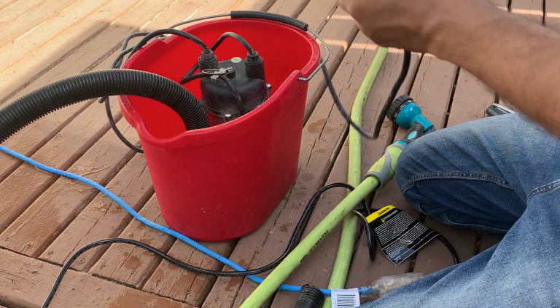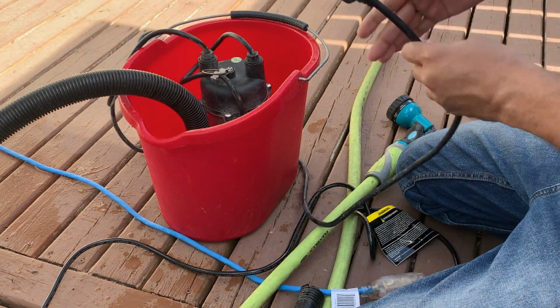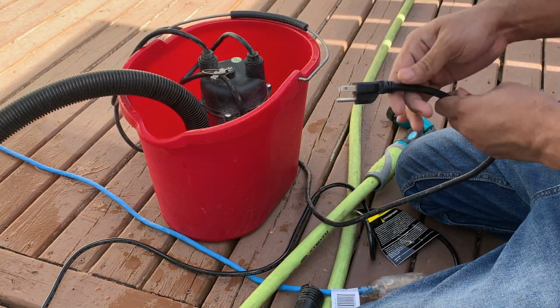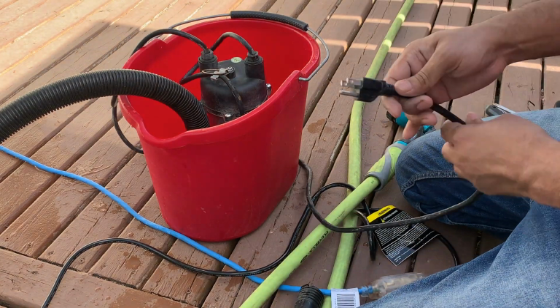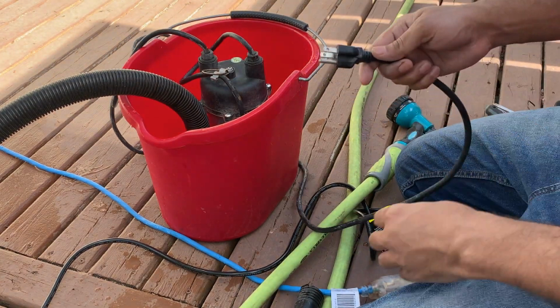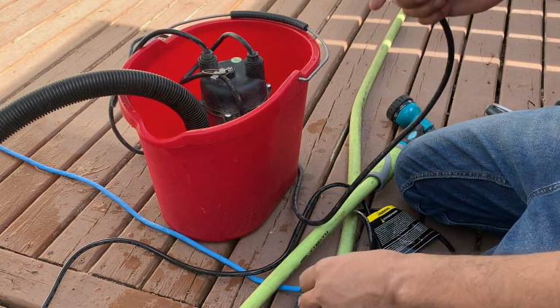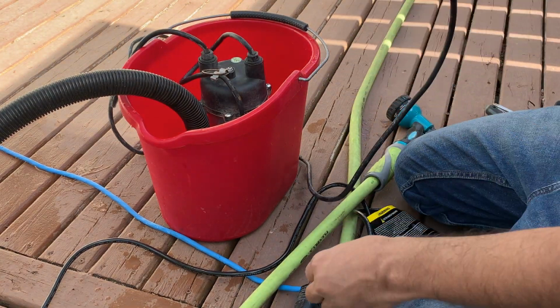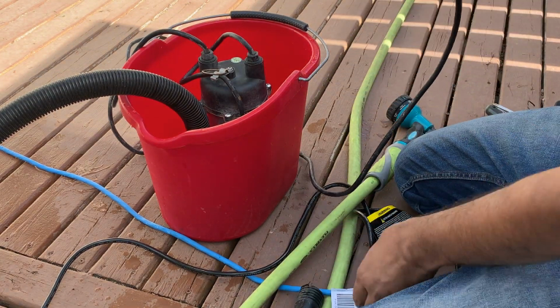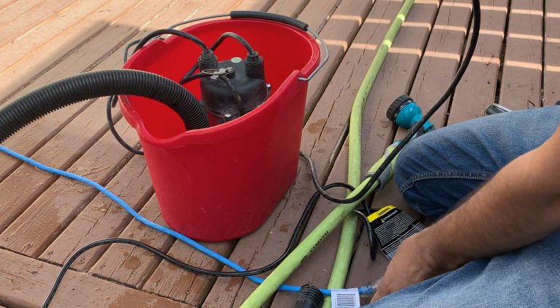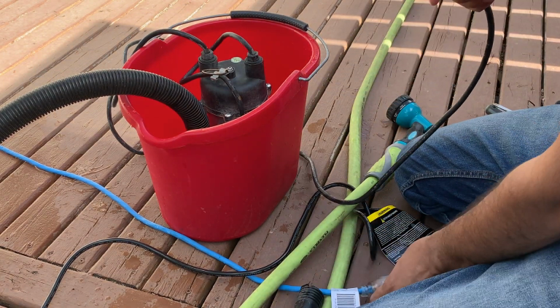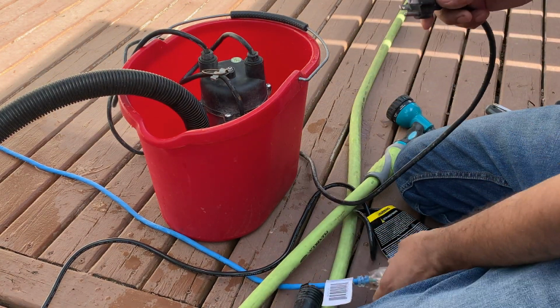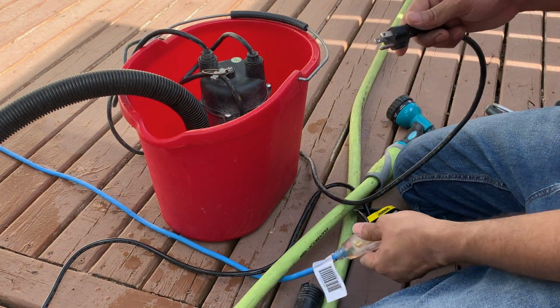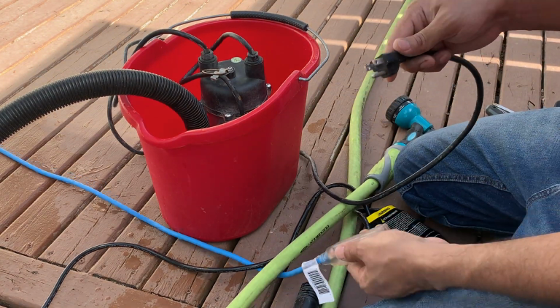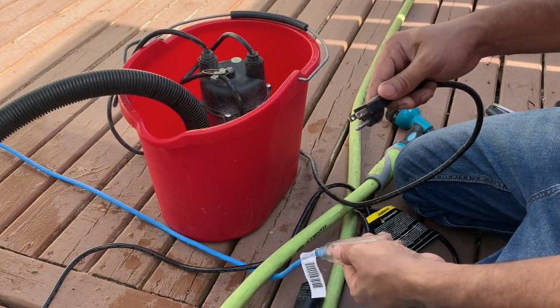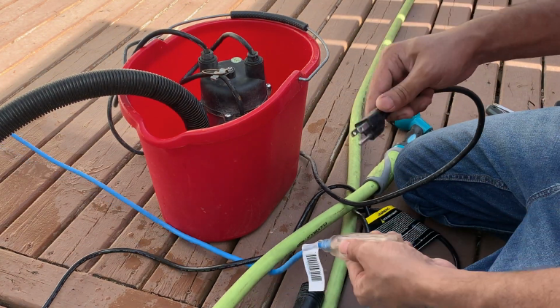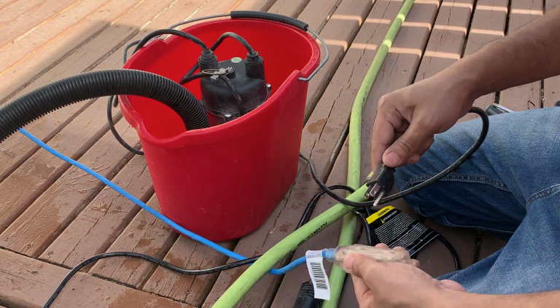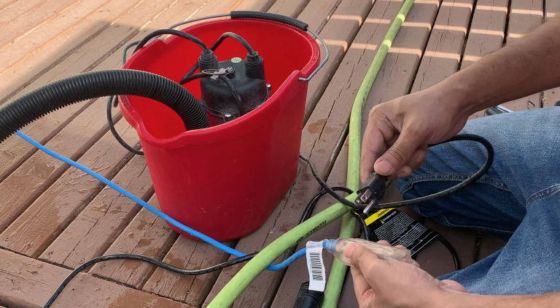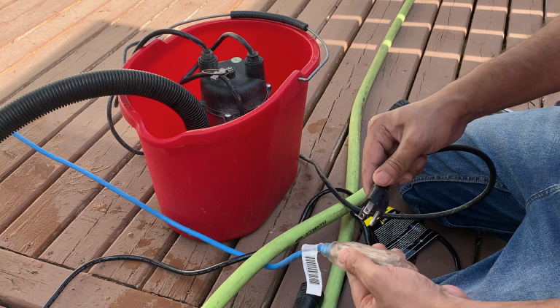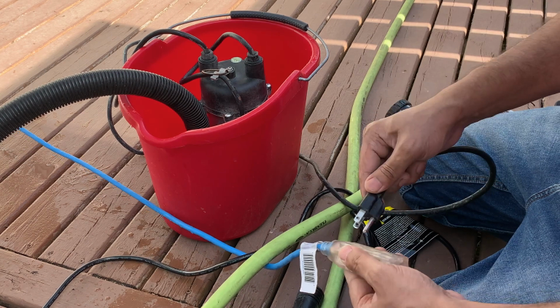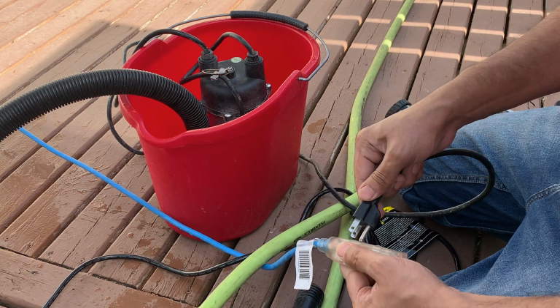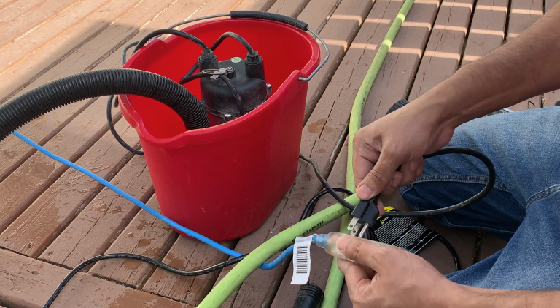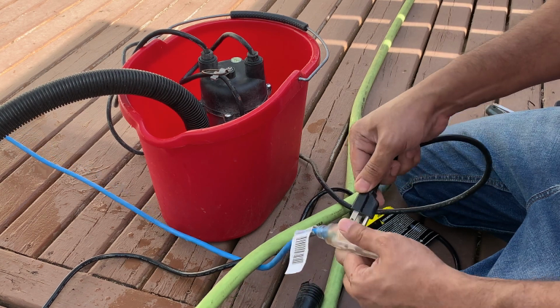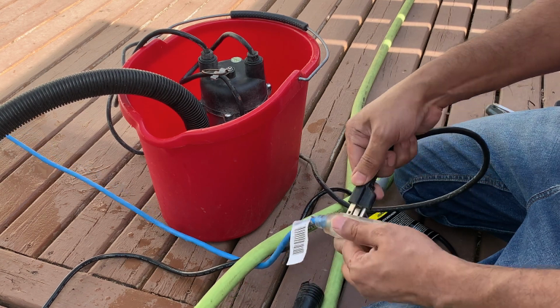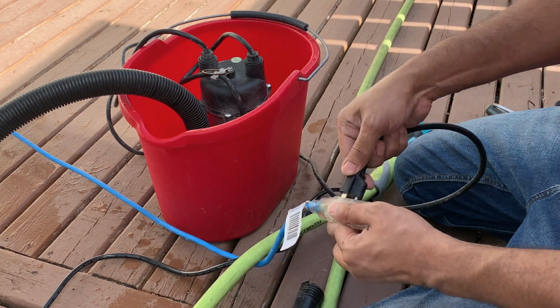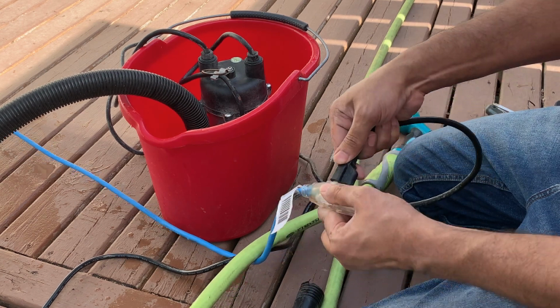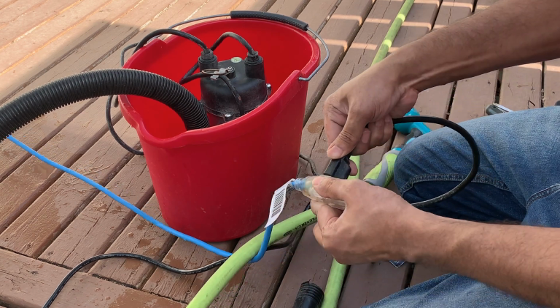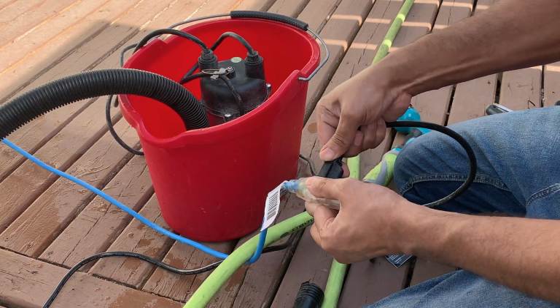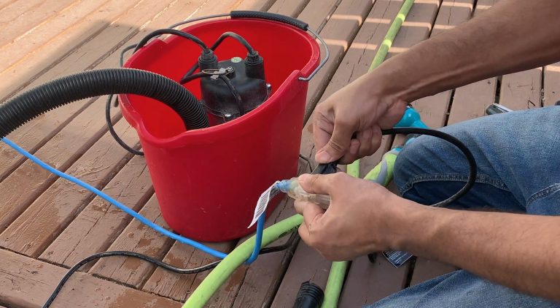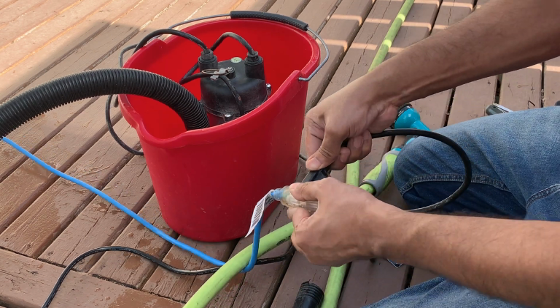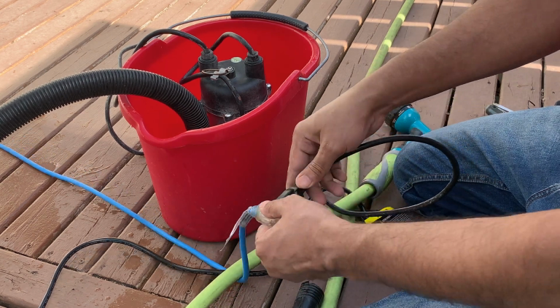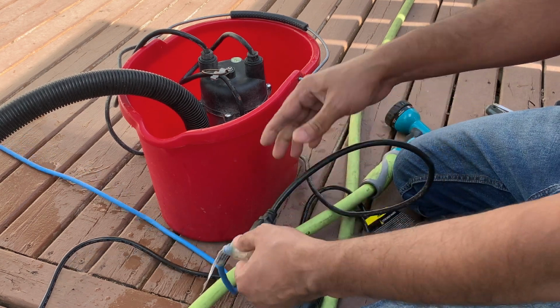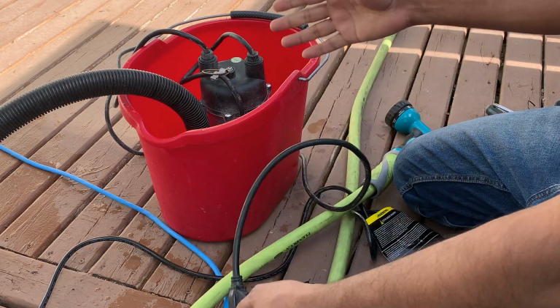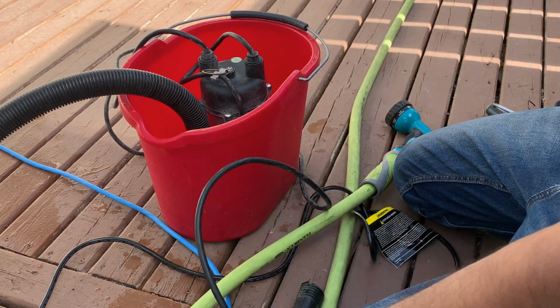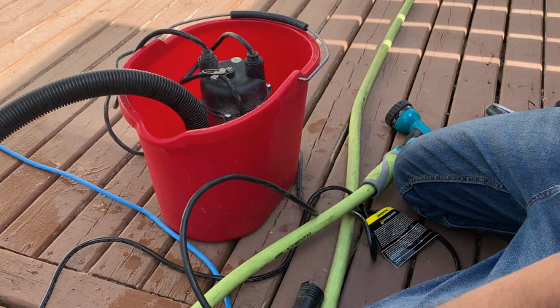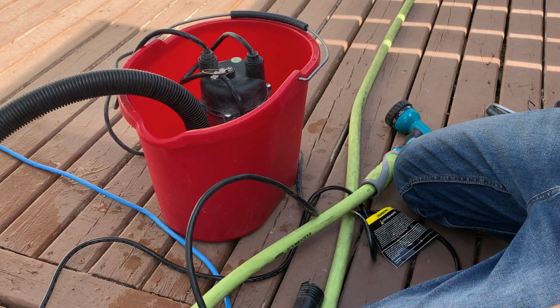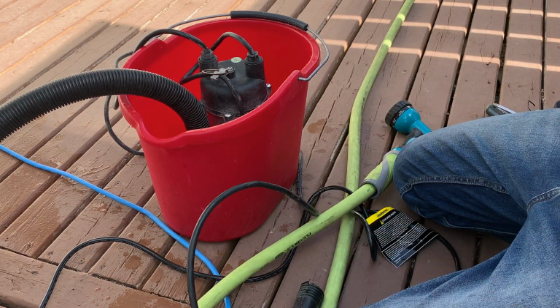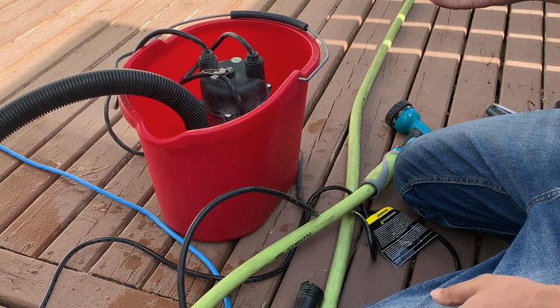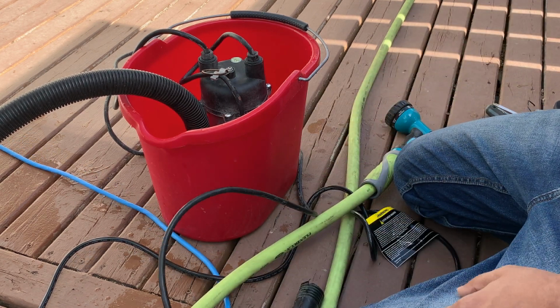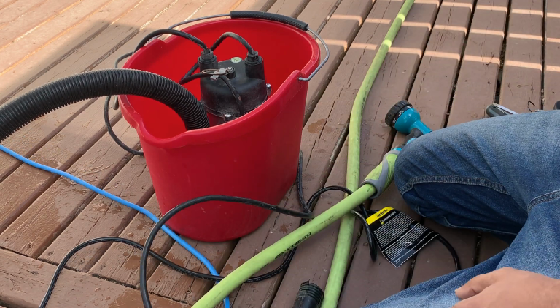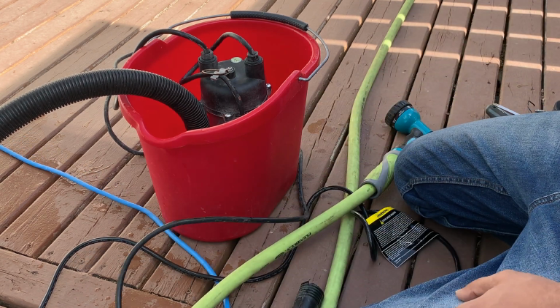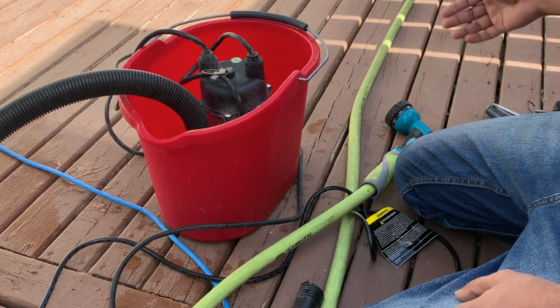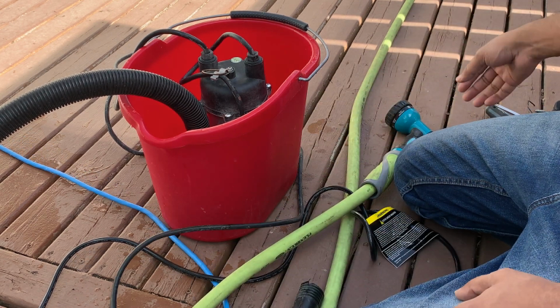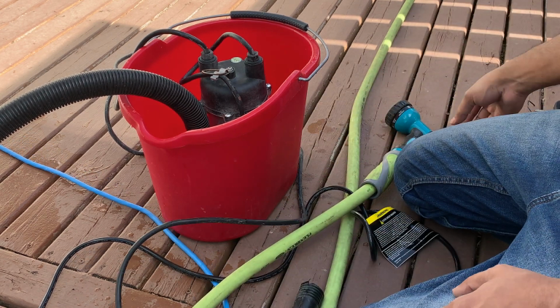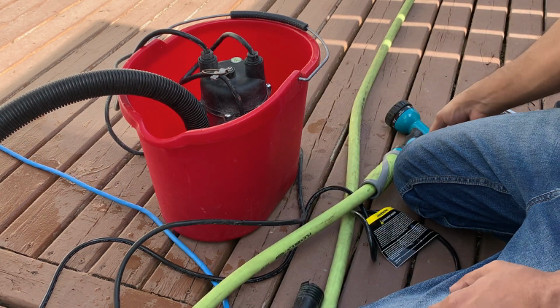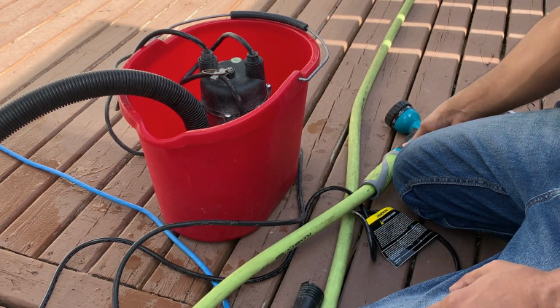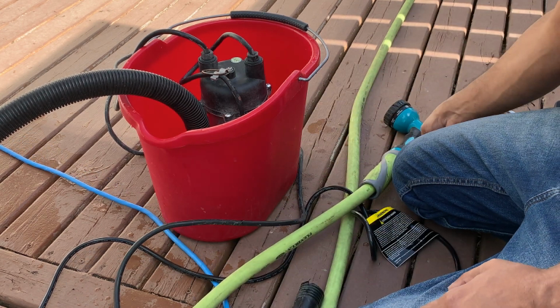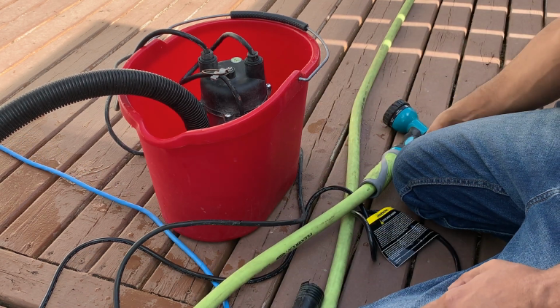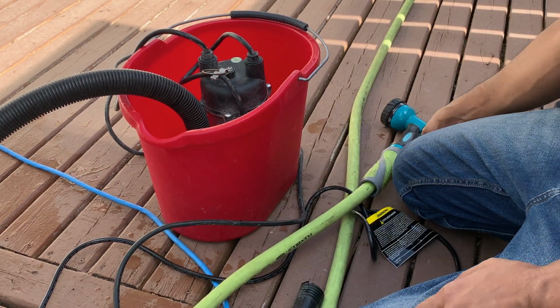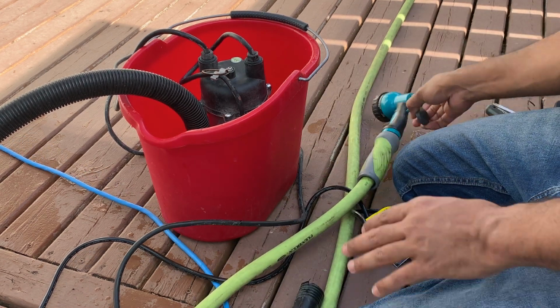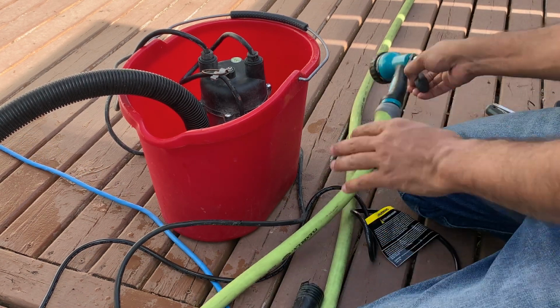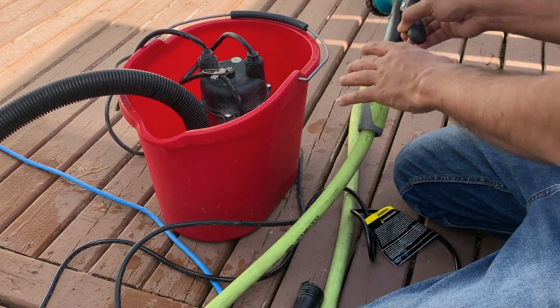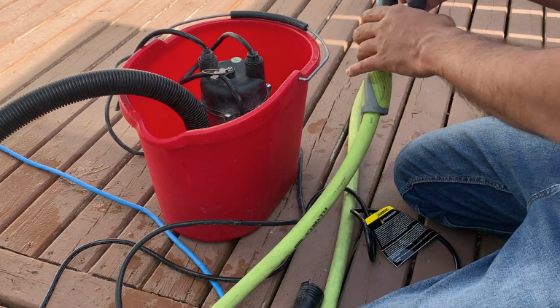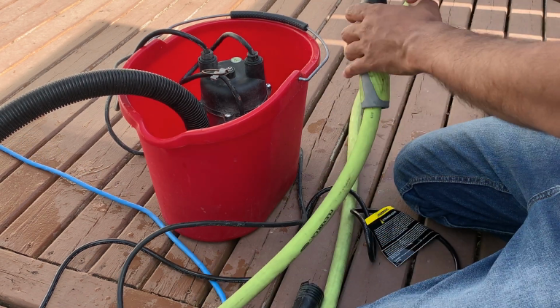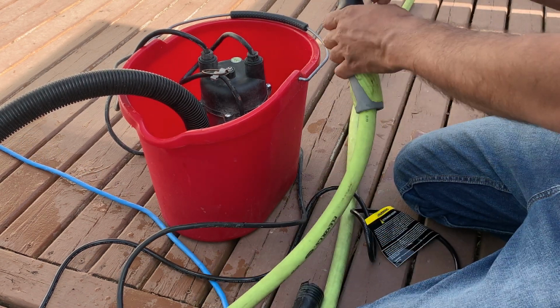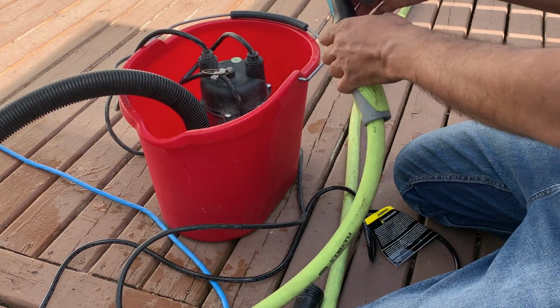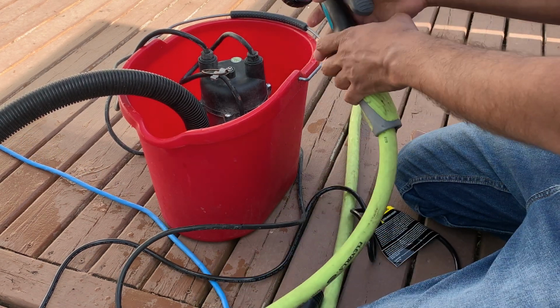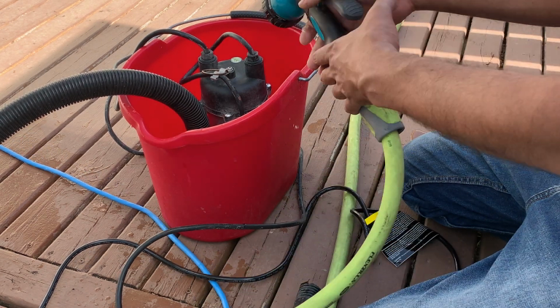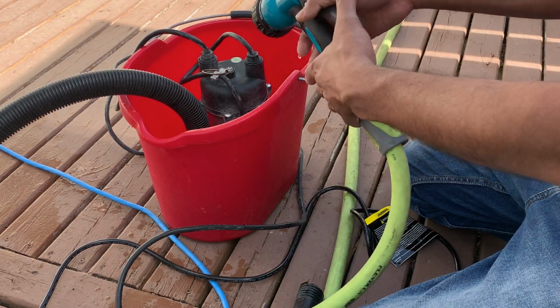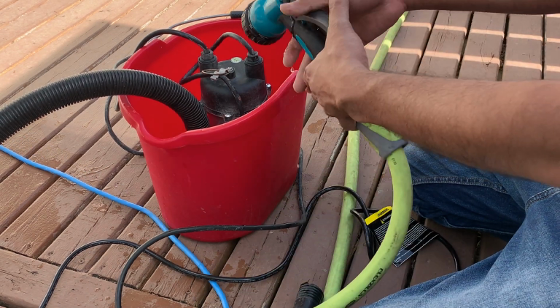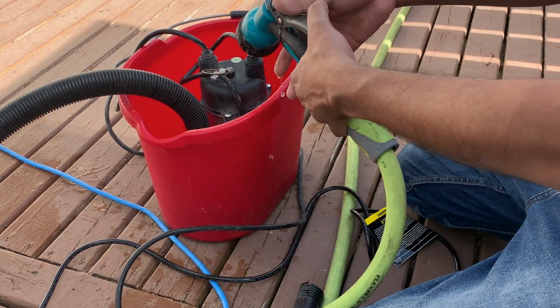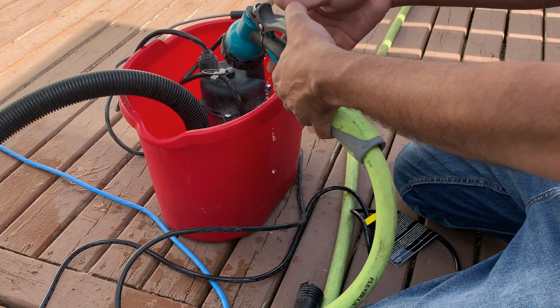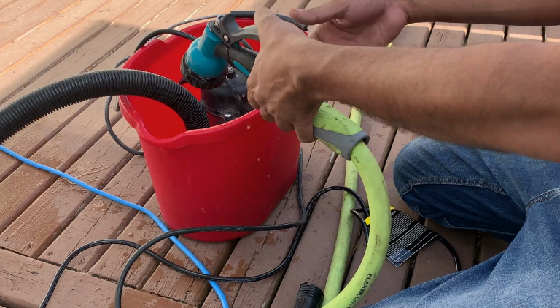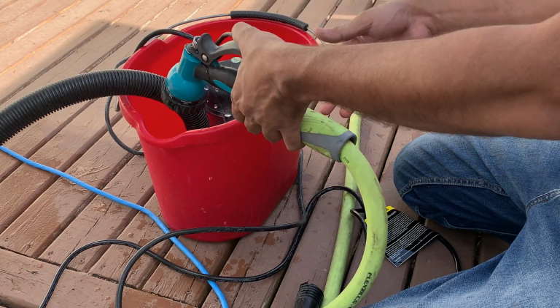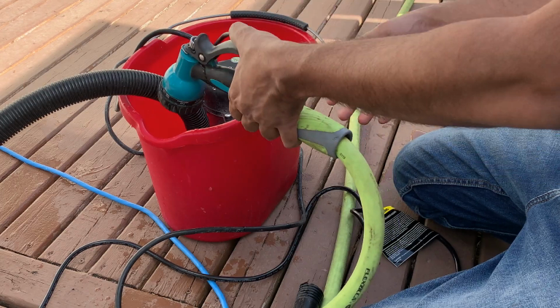The good thing about this one is that even if you plug it in, it will not start automatically. It only starts when the water level goes up.